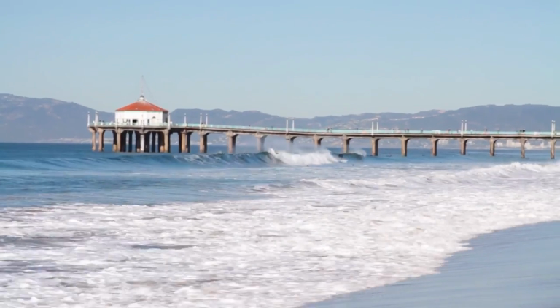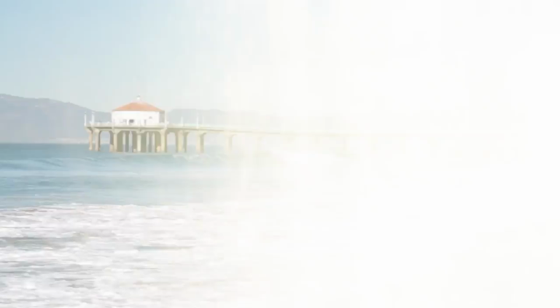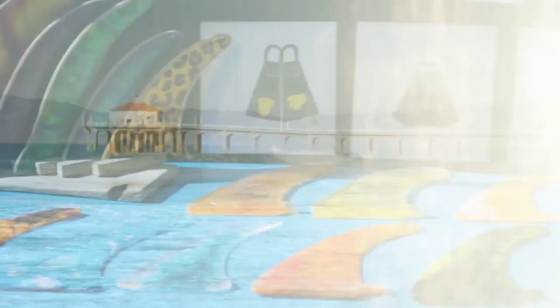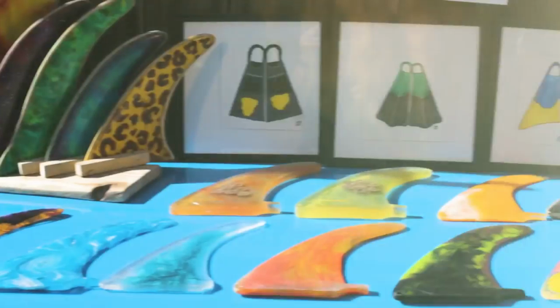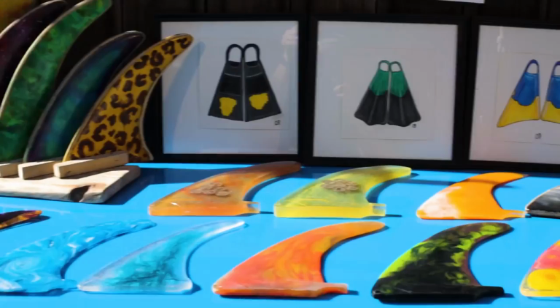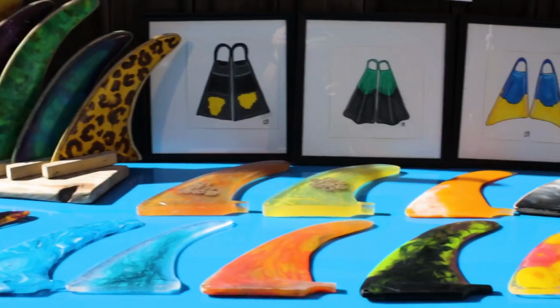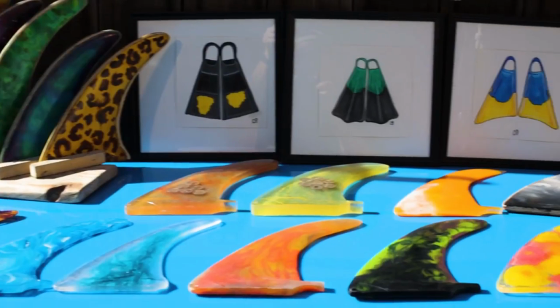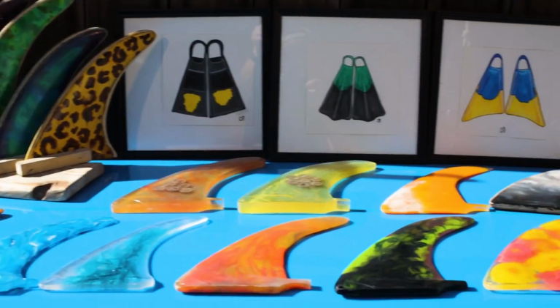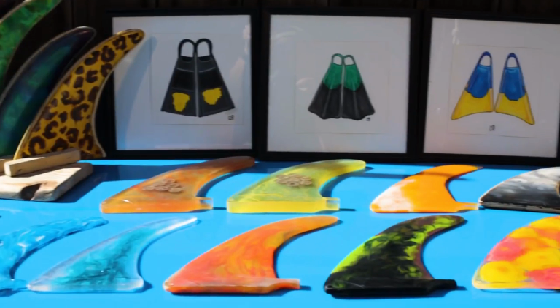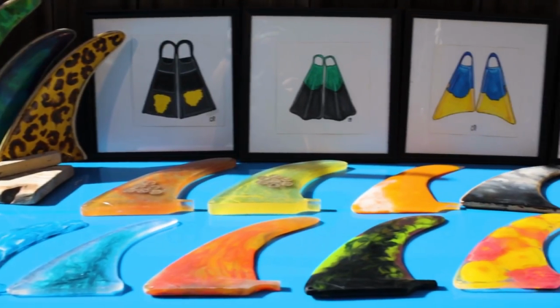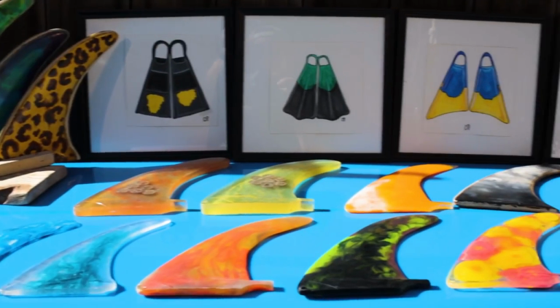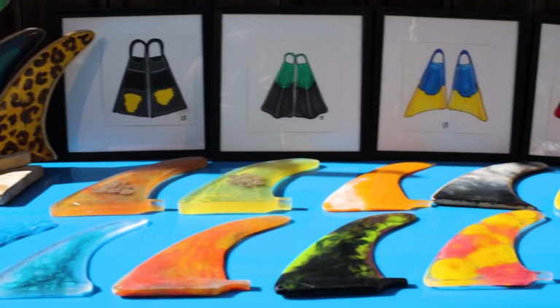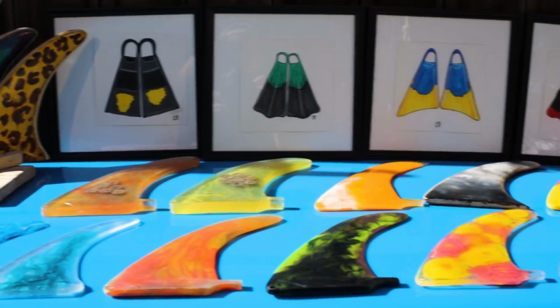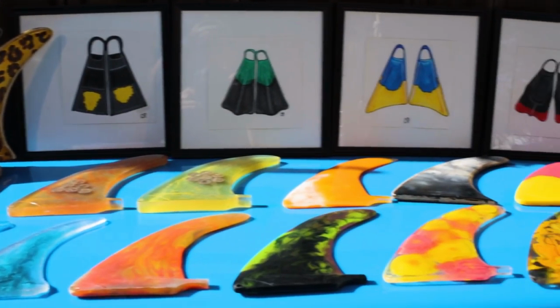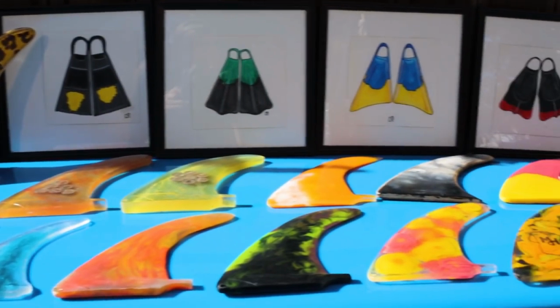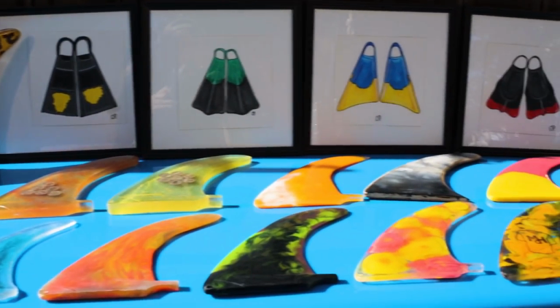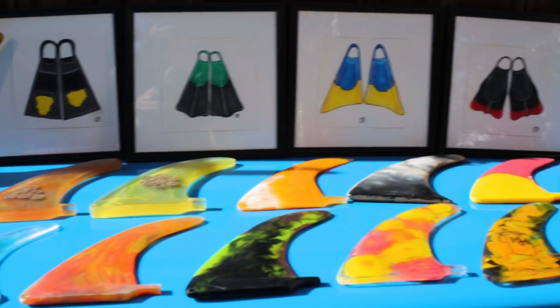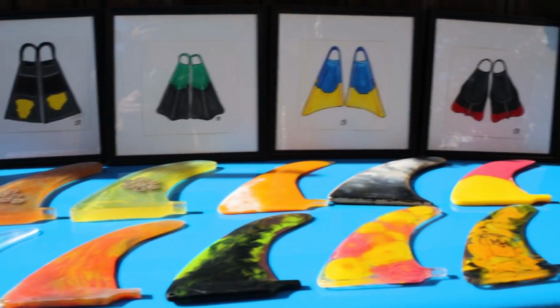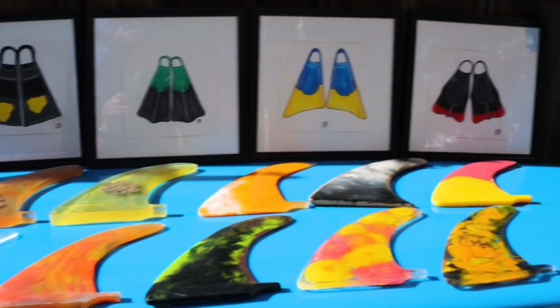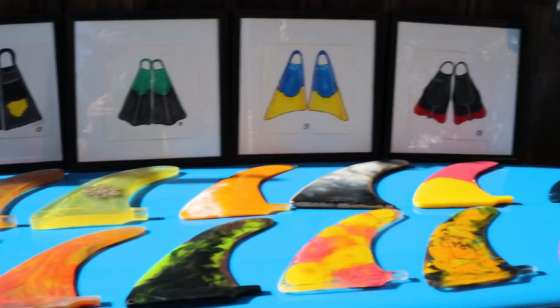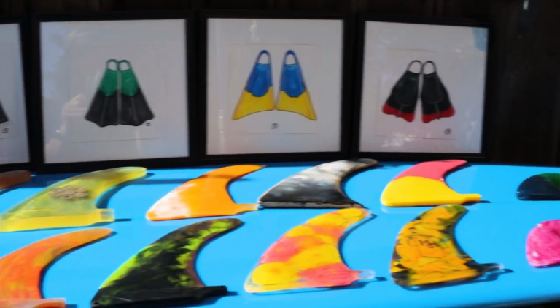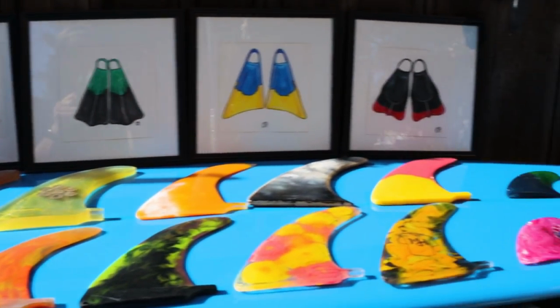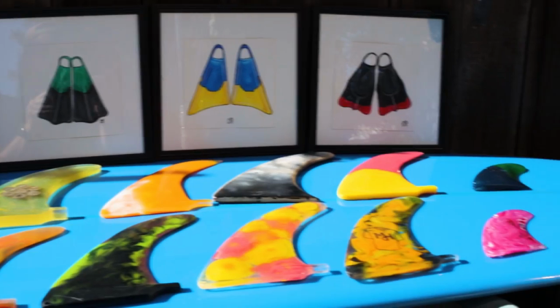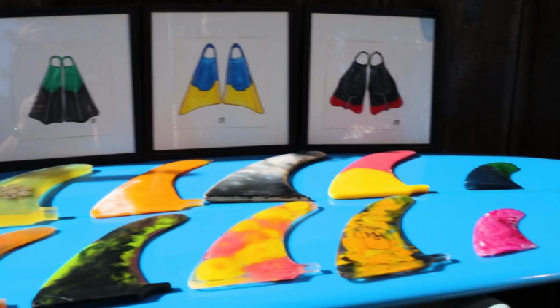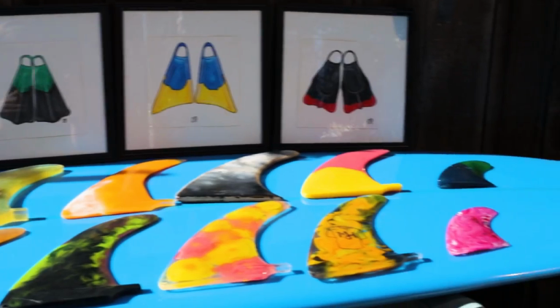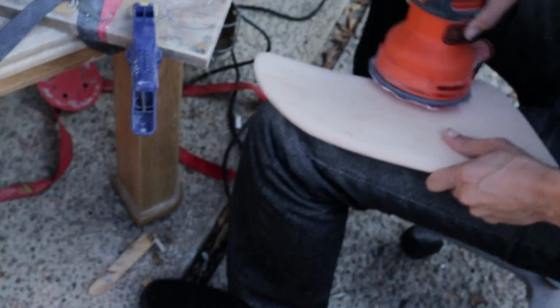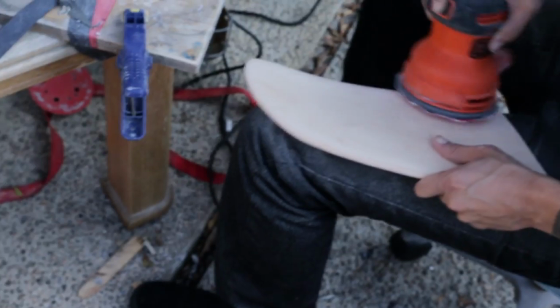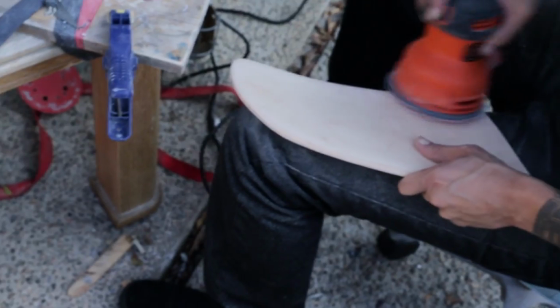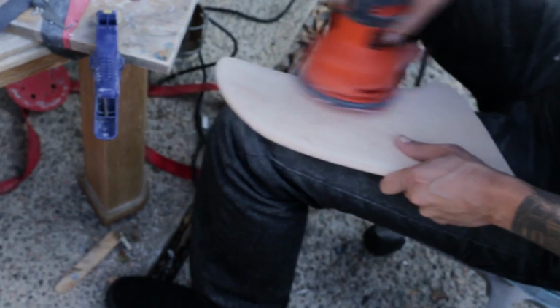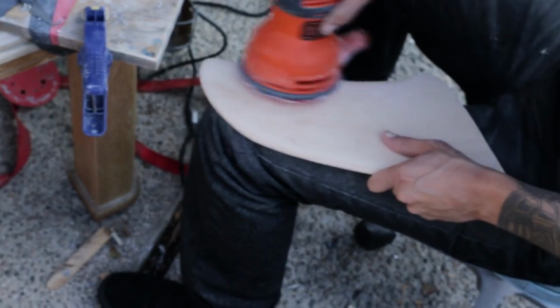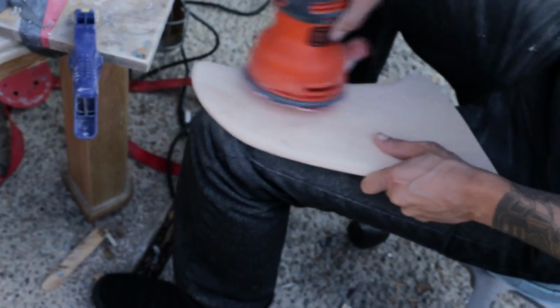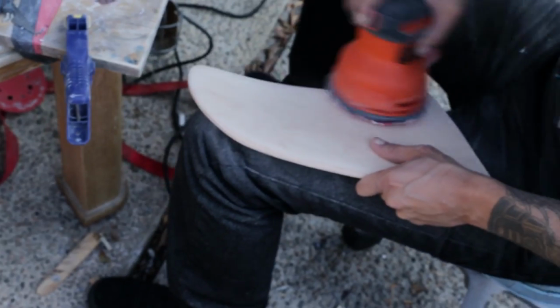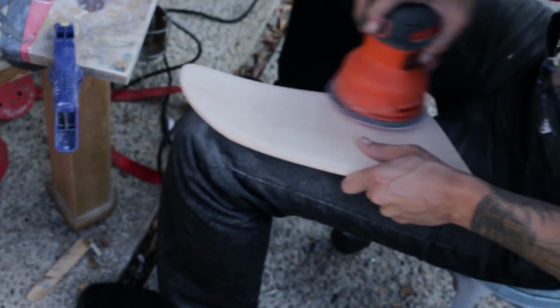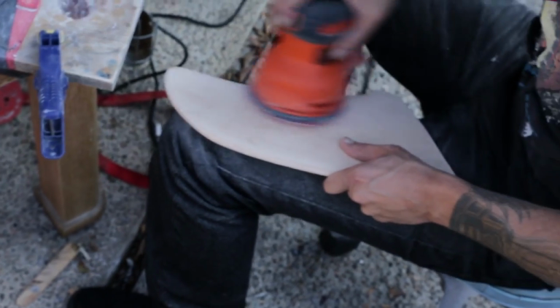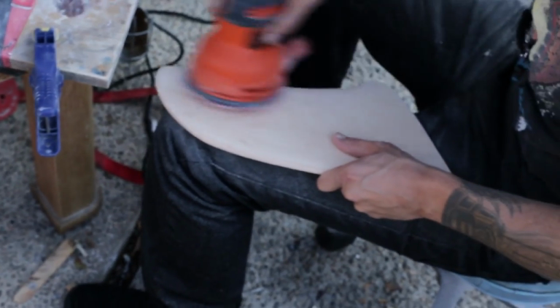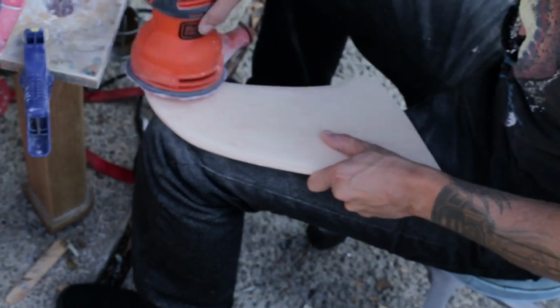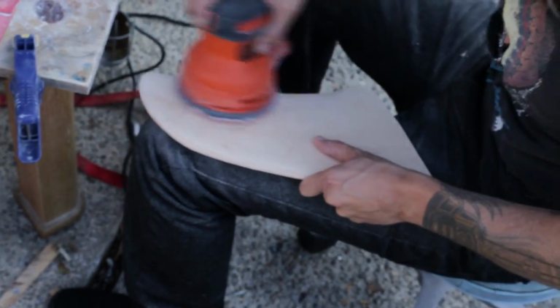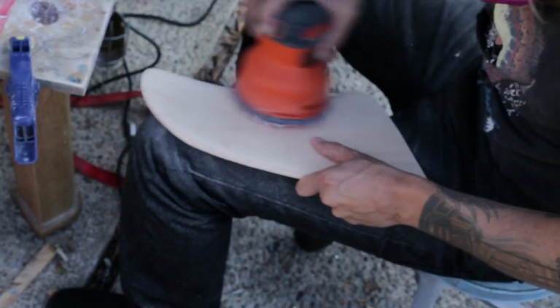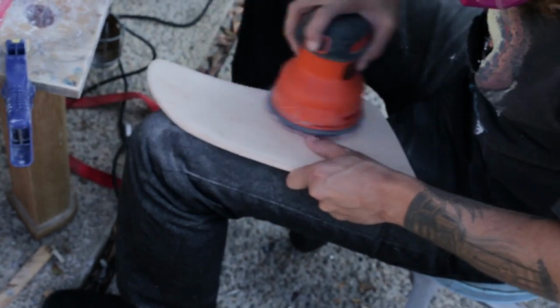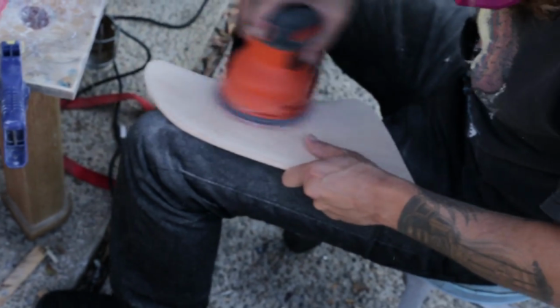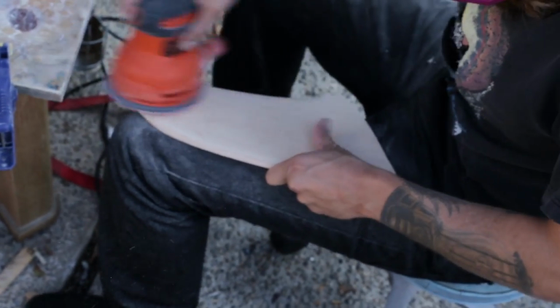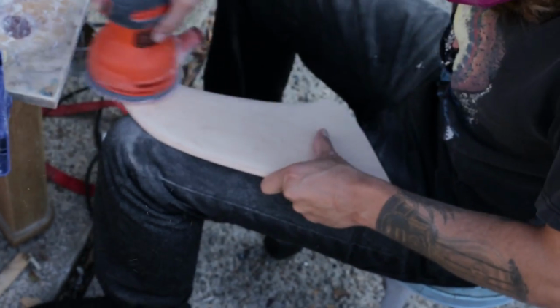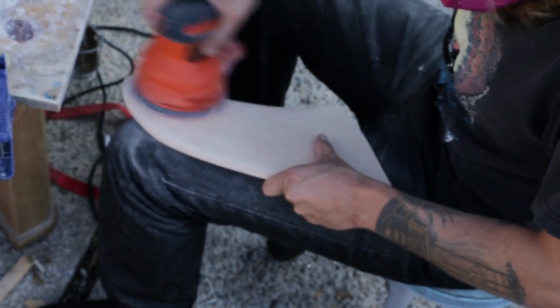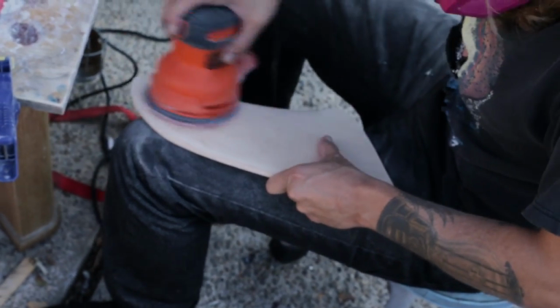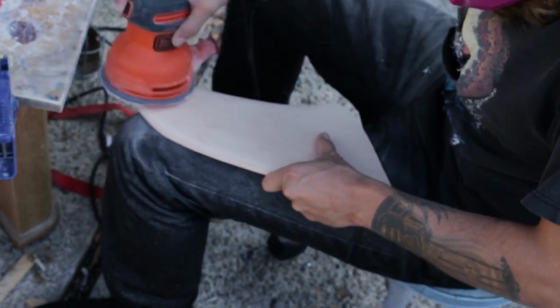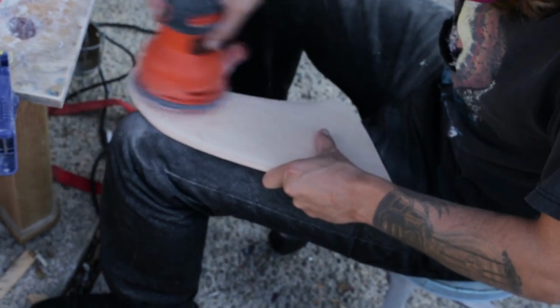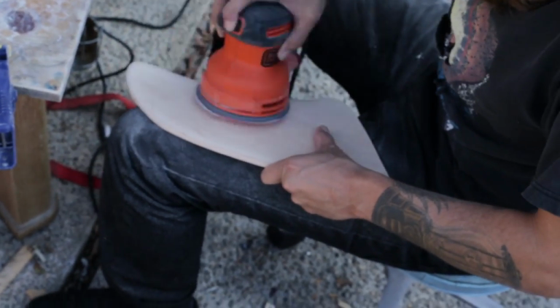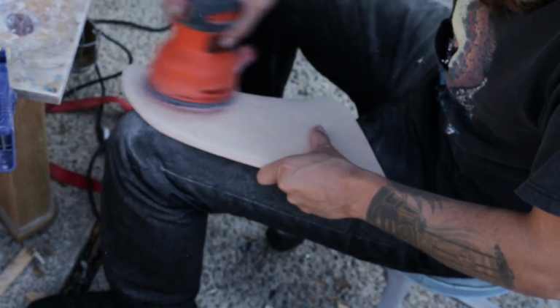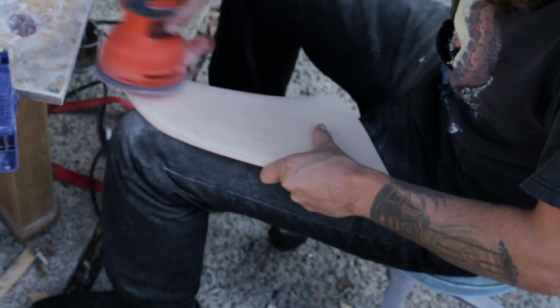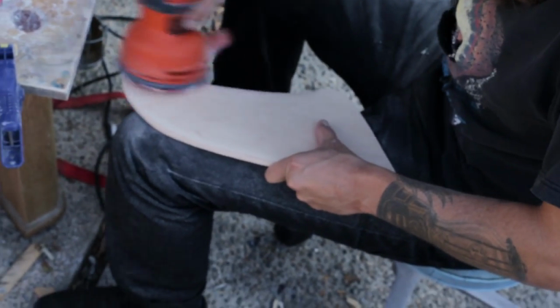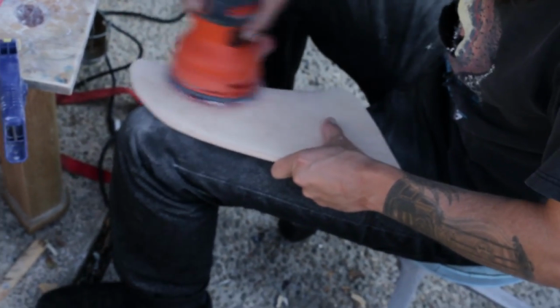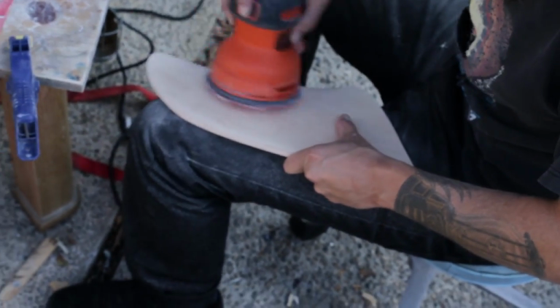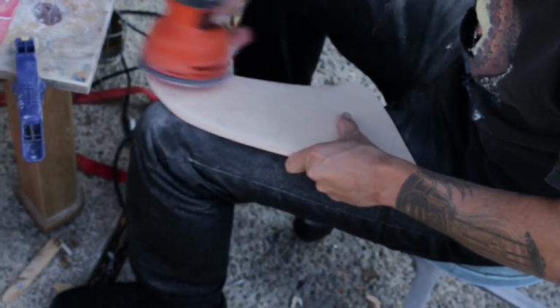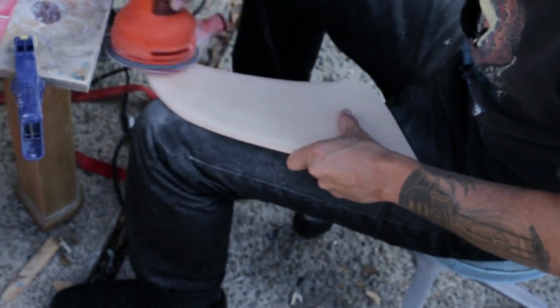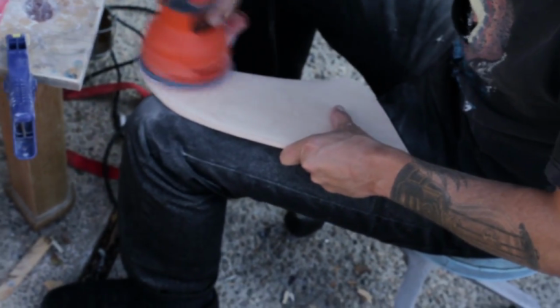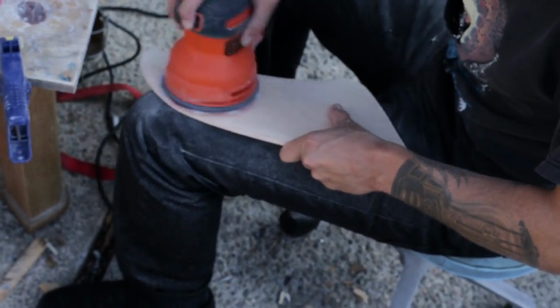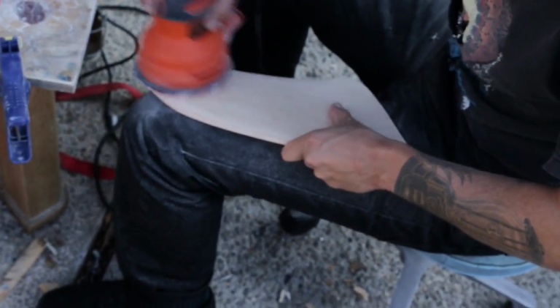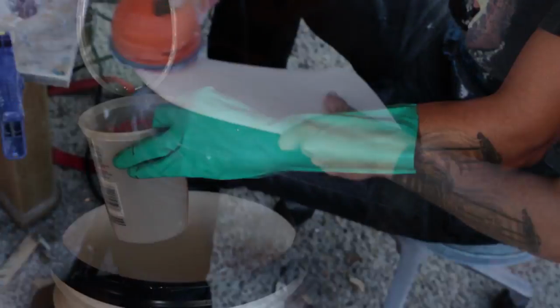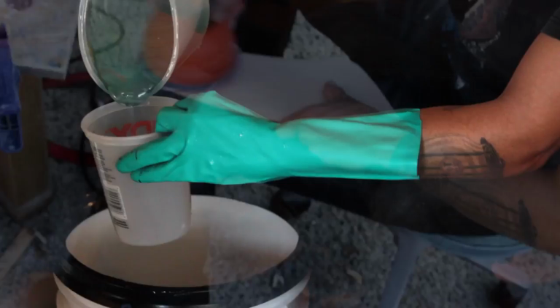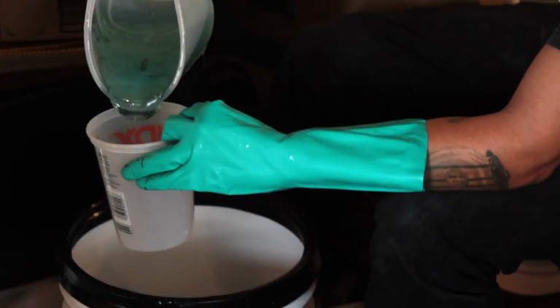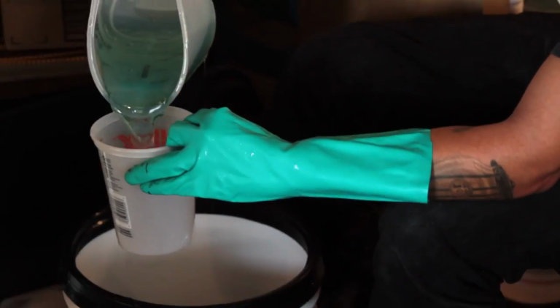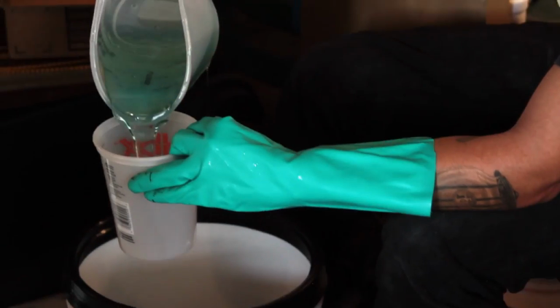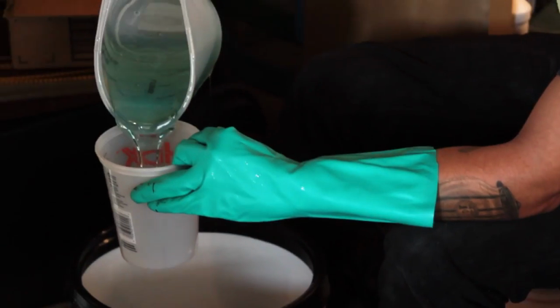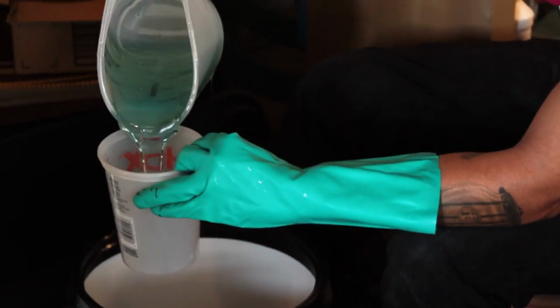The work I've been doing is surf art based and I do a lot of fins and a lot of working with resin, which is pretty fun.